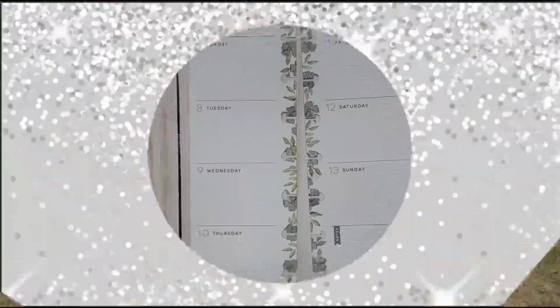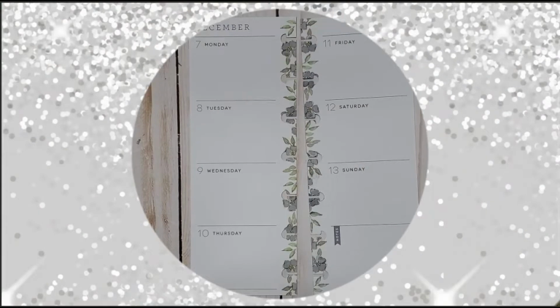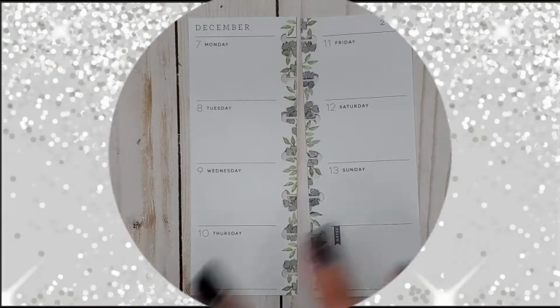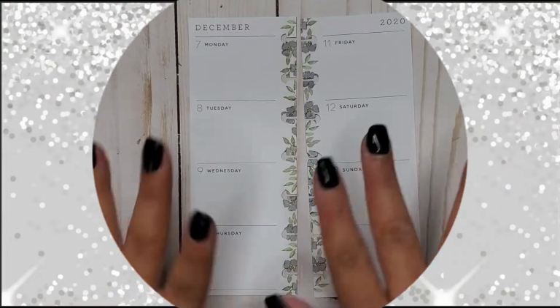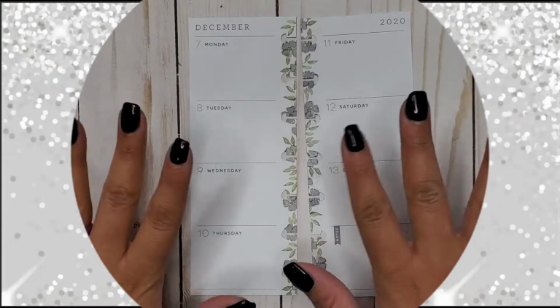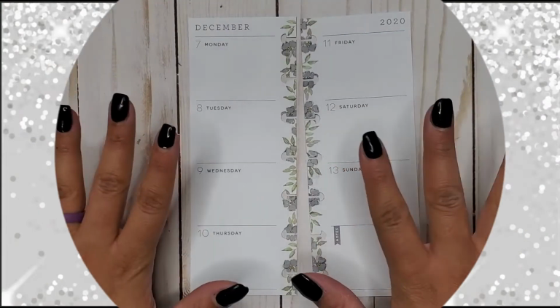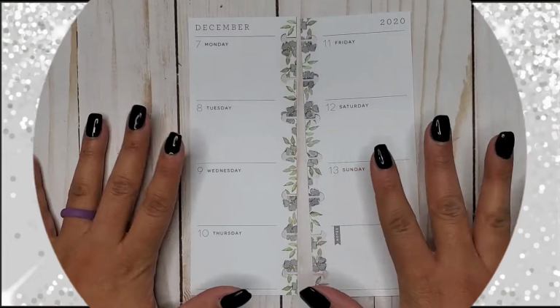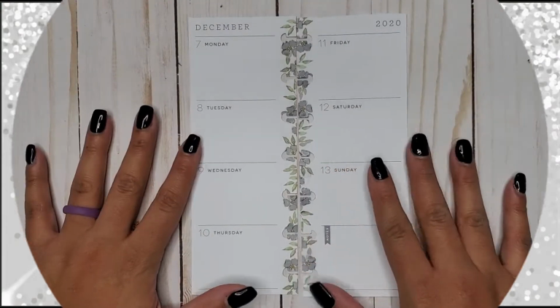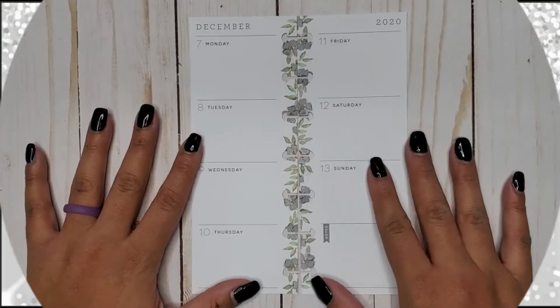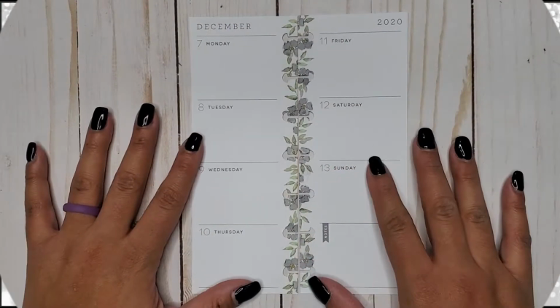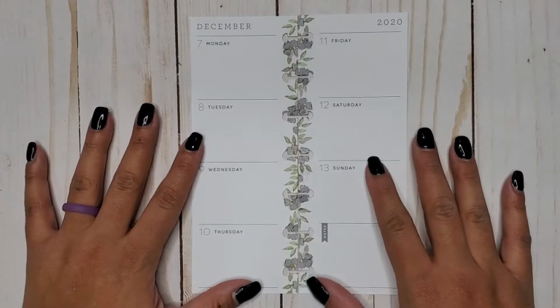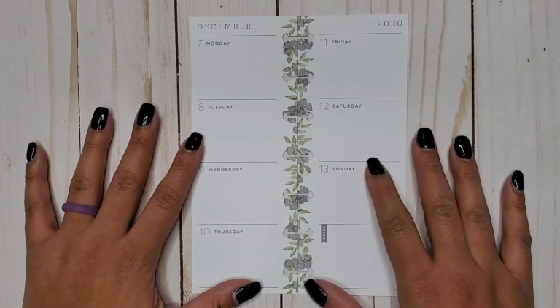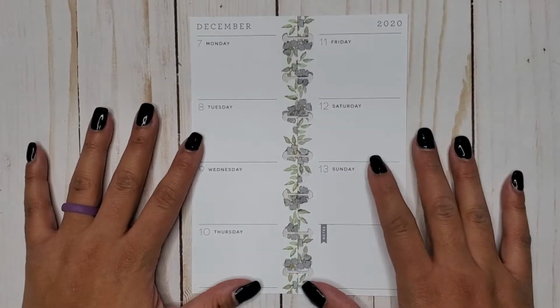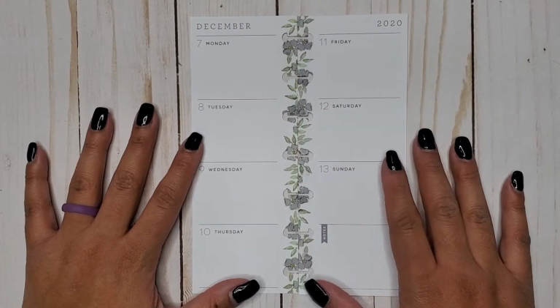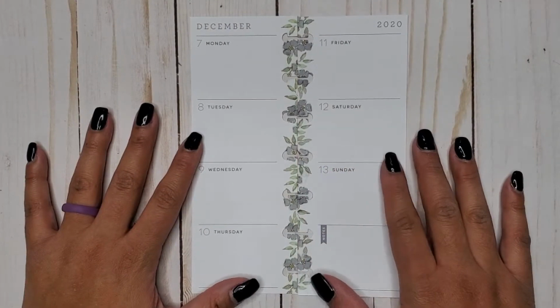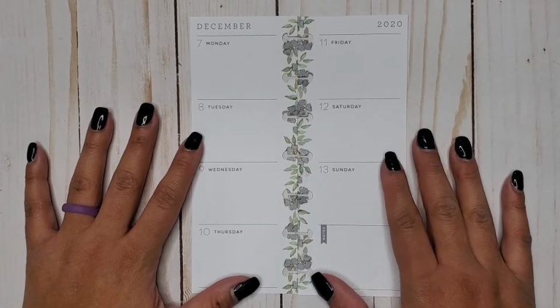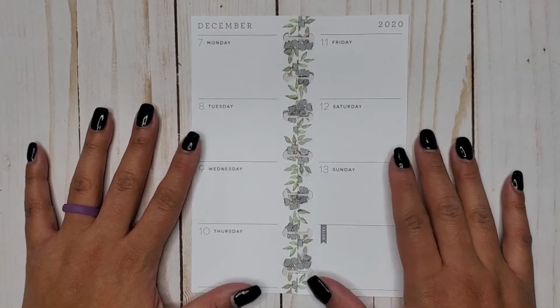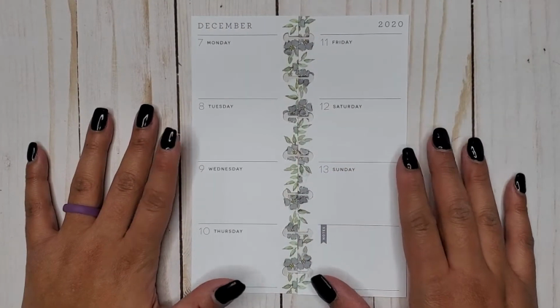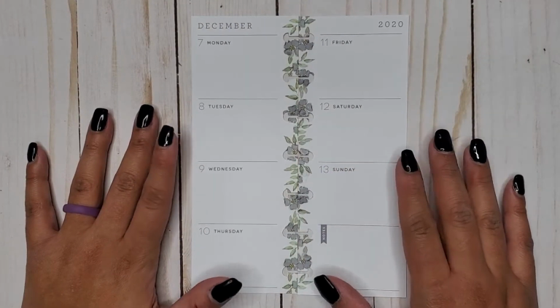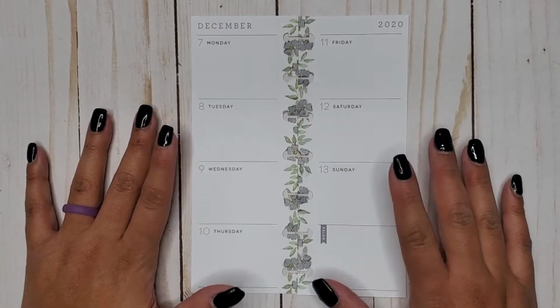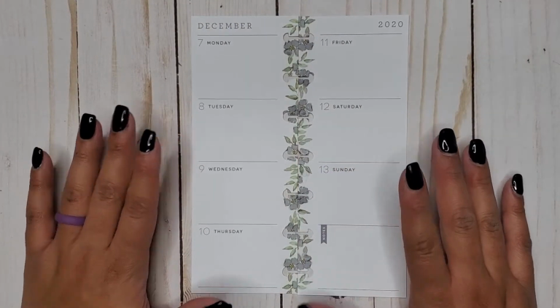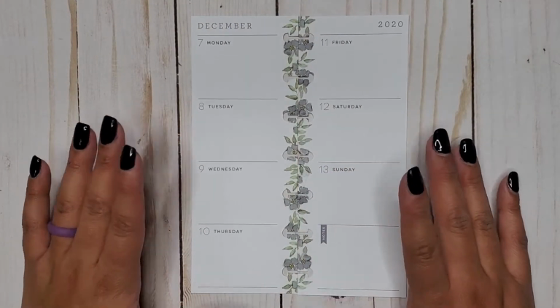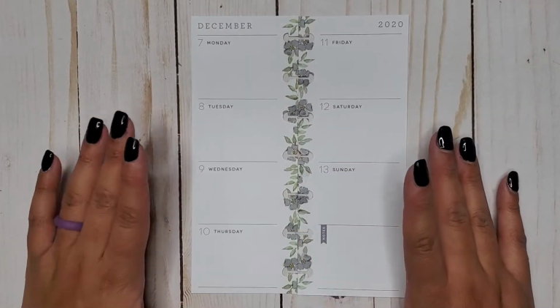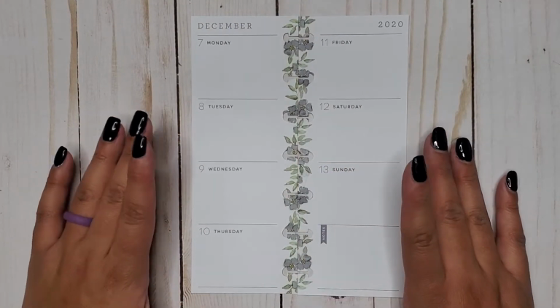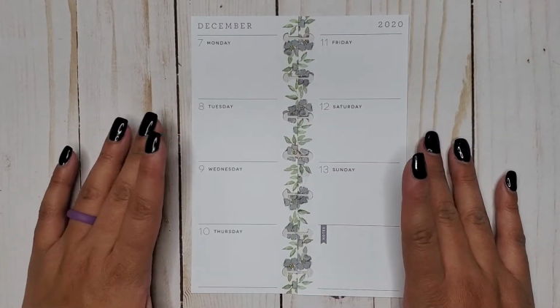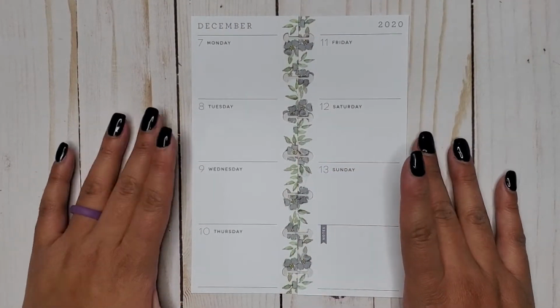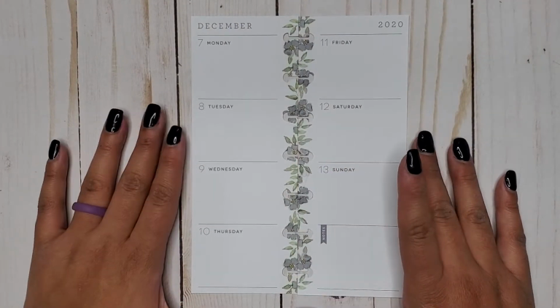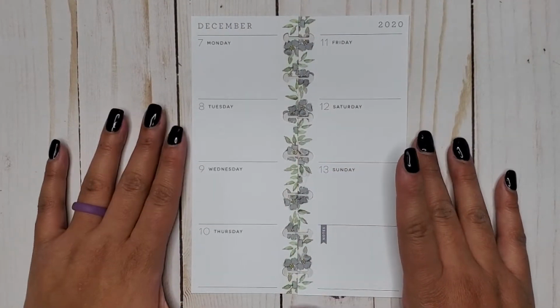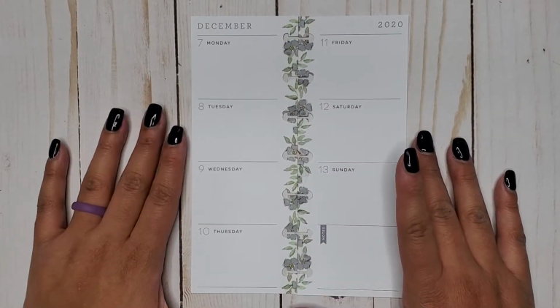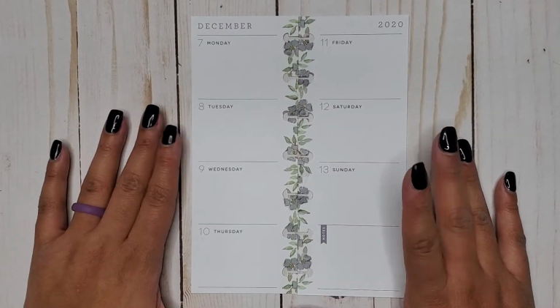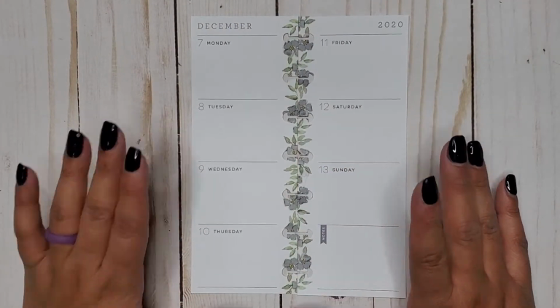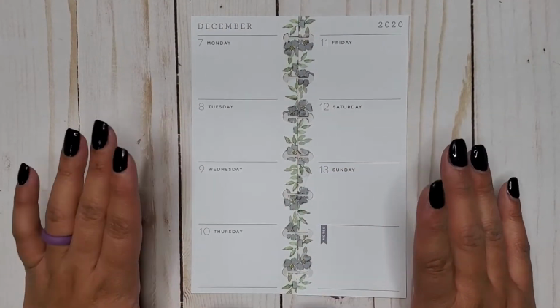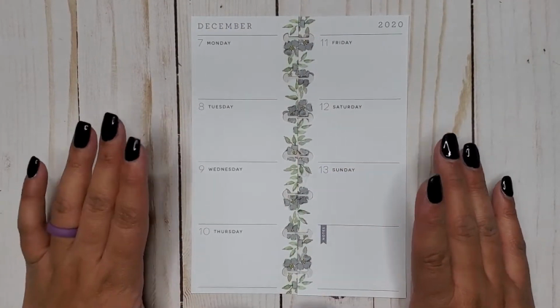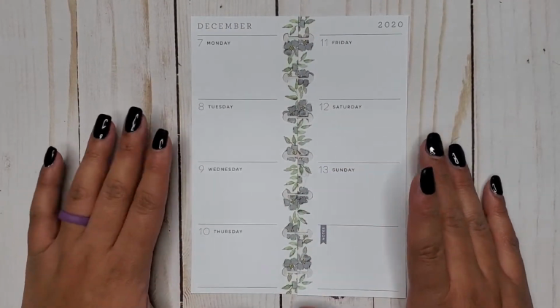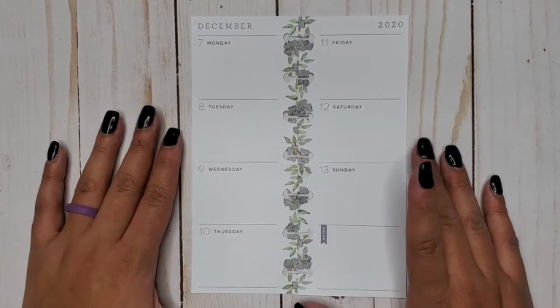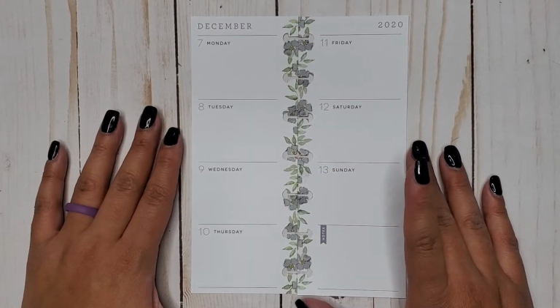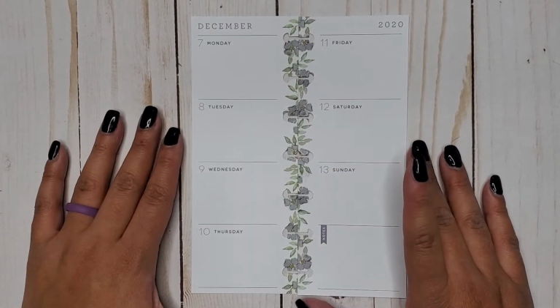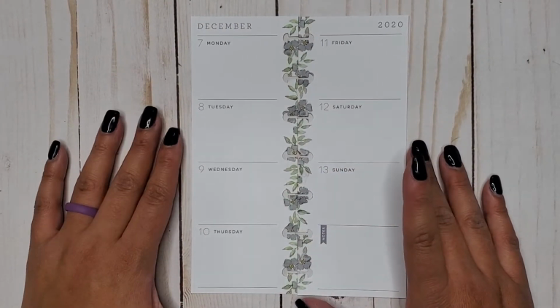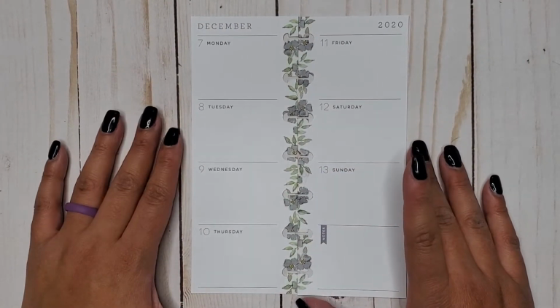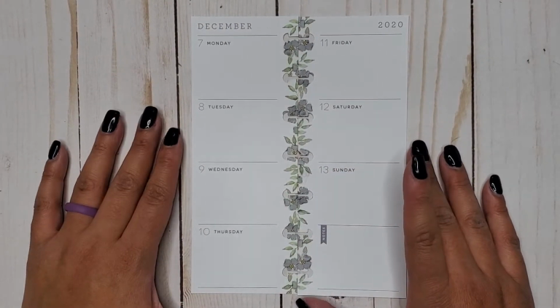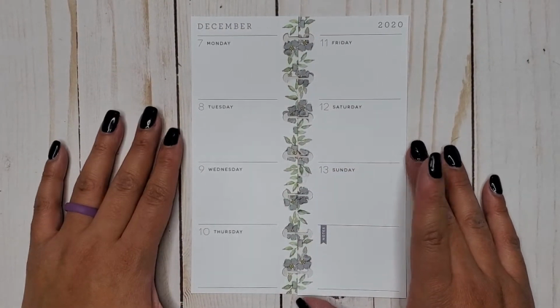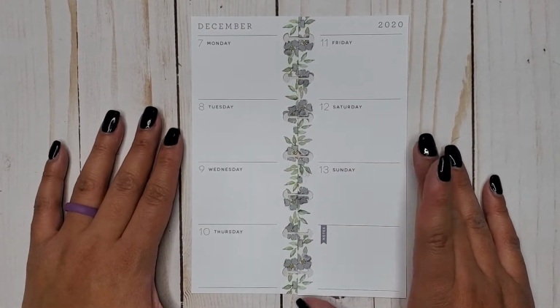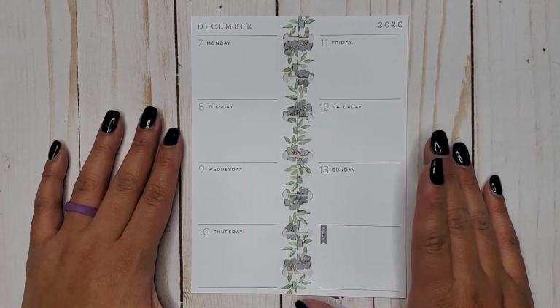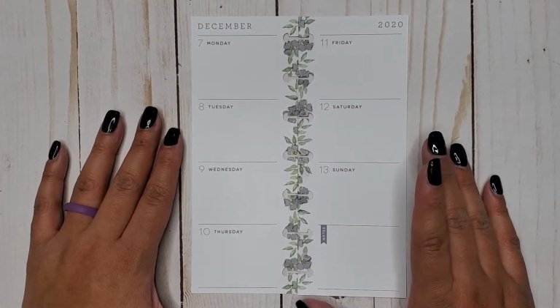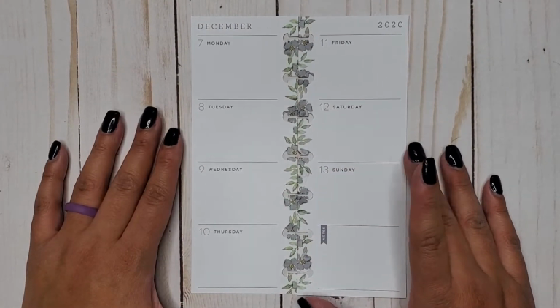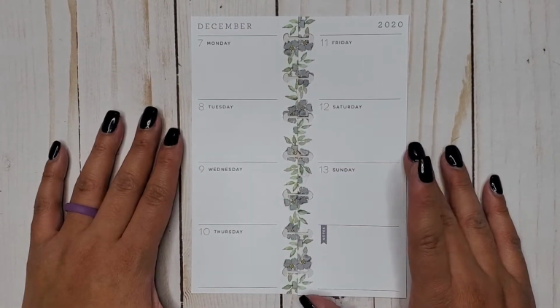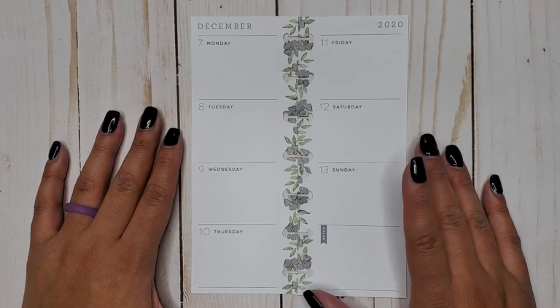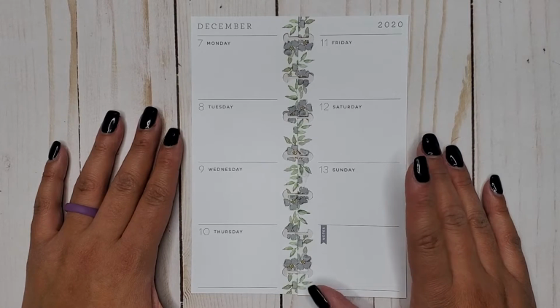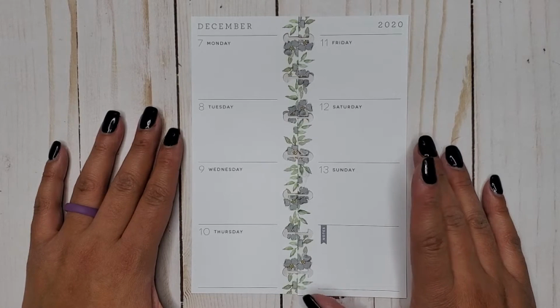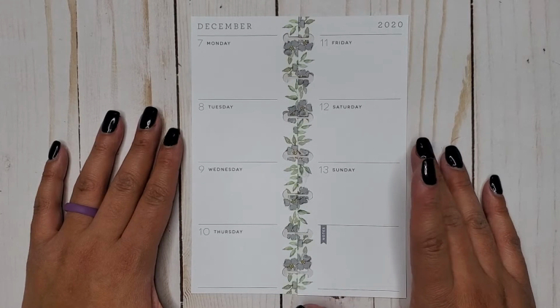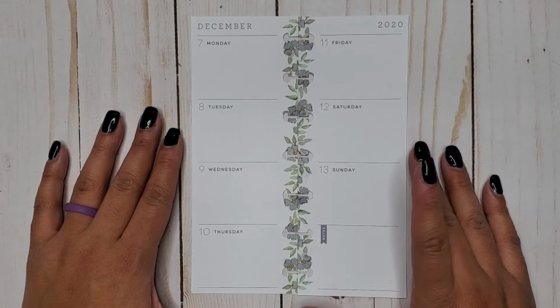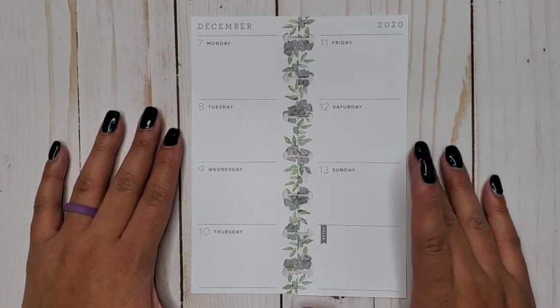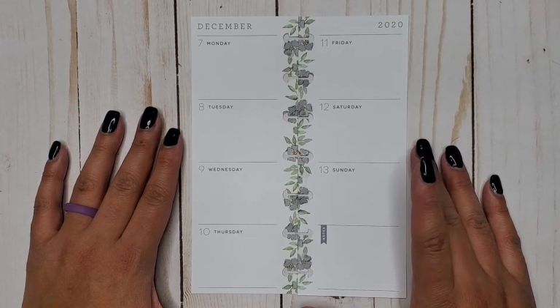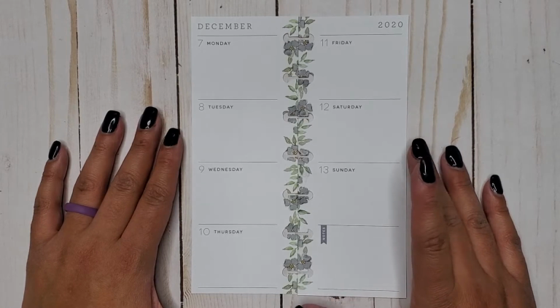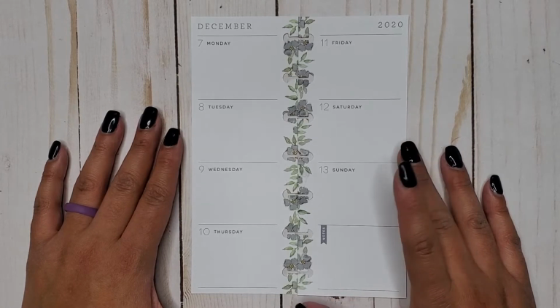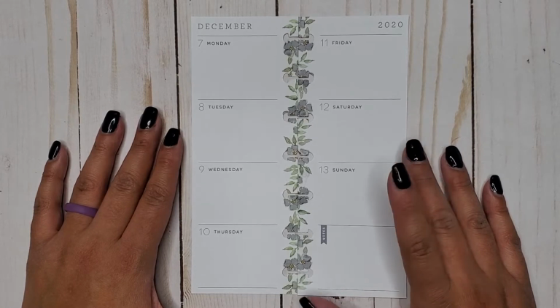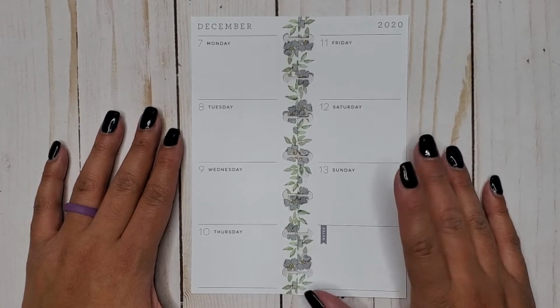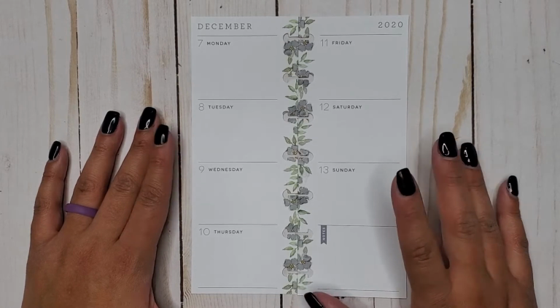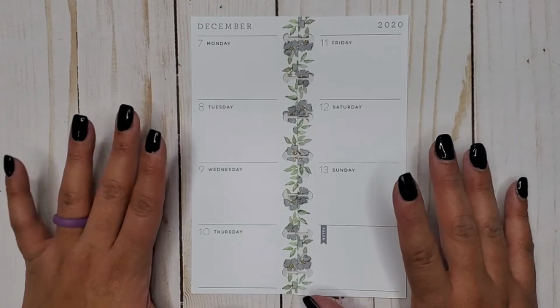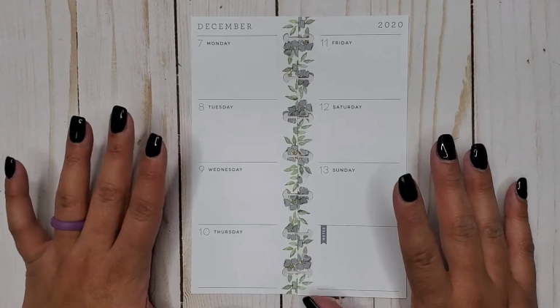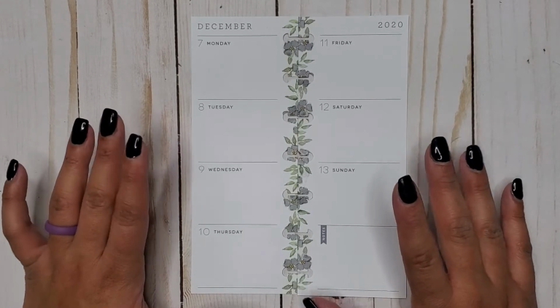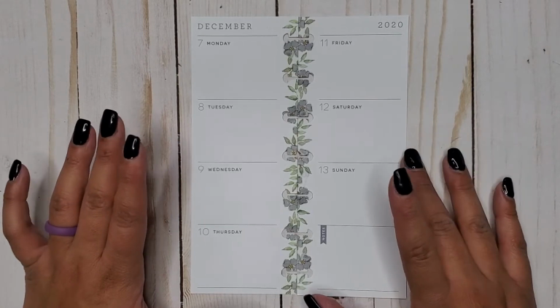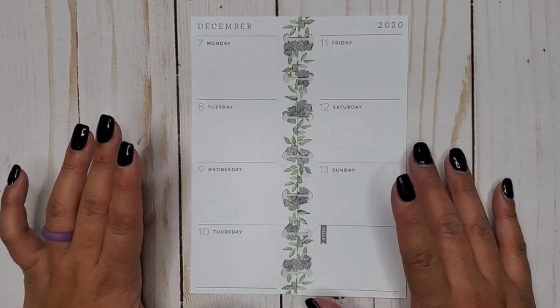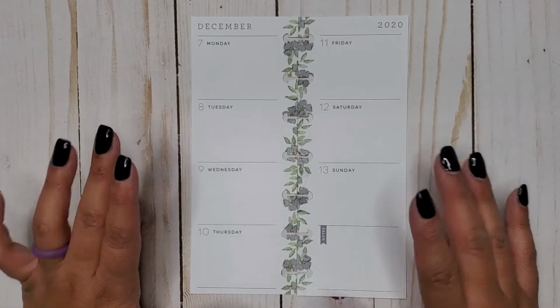Hi everyone, it's Jojo from Mojo Jojo Plans and today I am planning in my Skinny Mini Happy Planner from December 7th to the 13th.